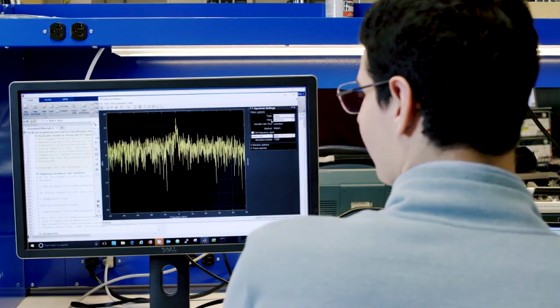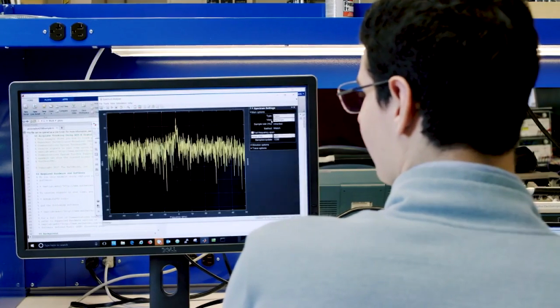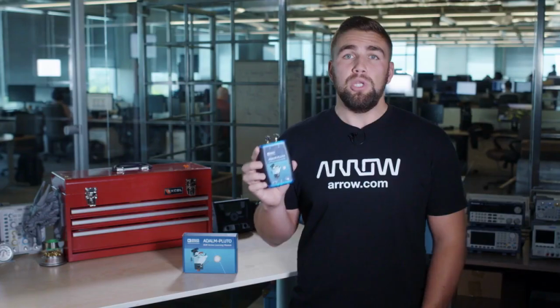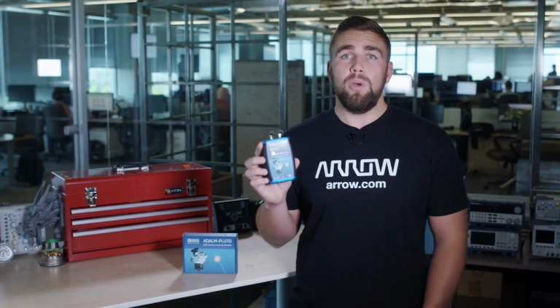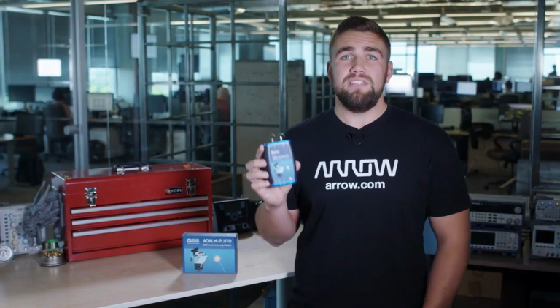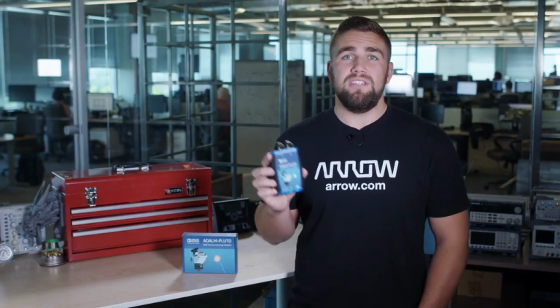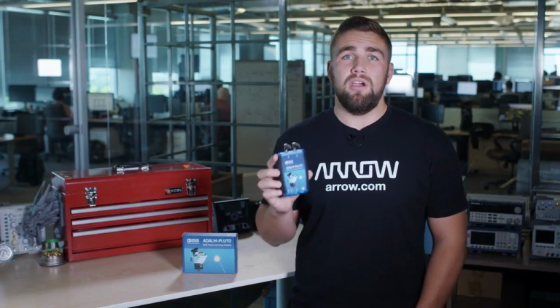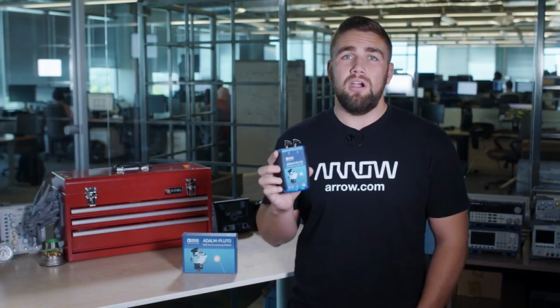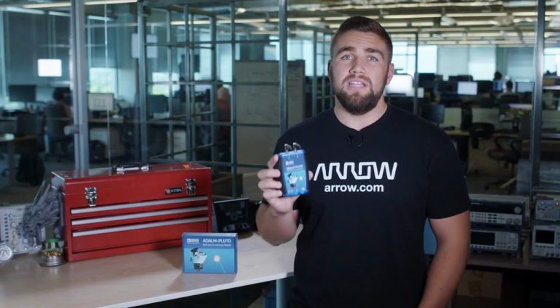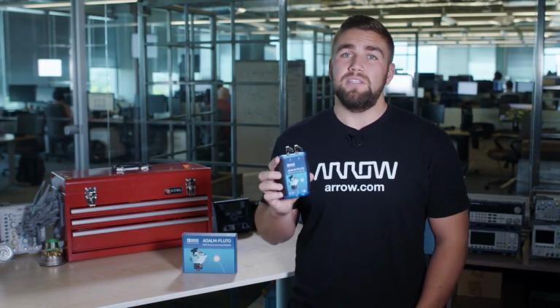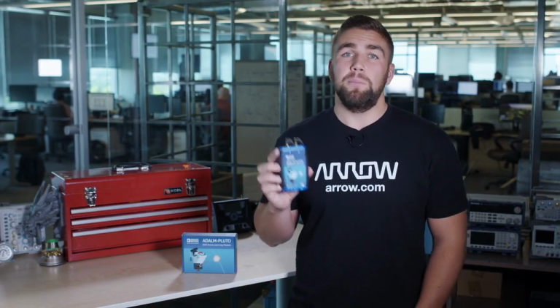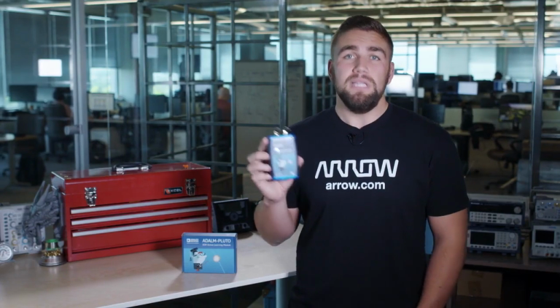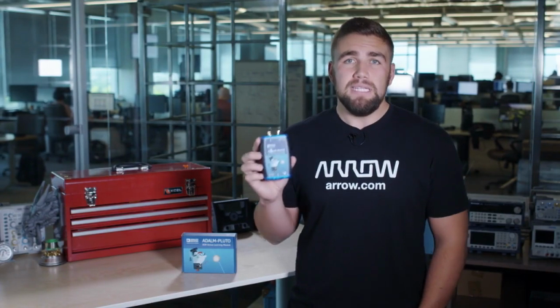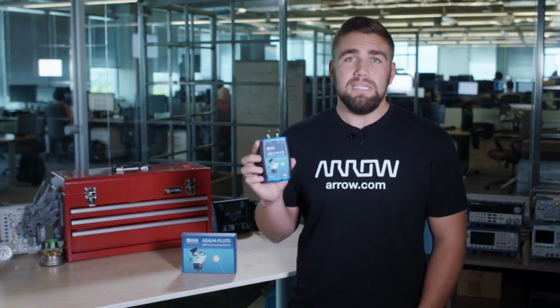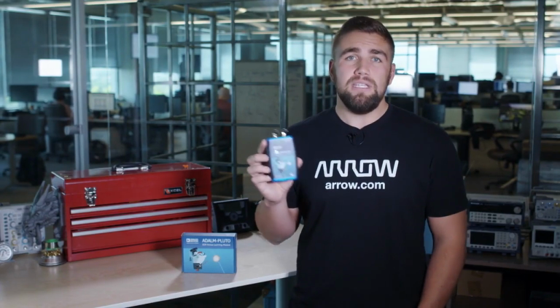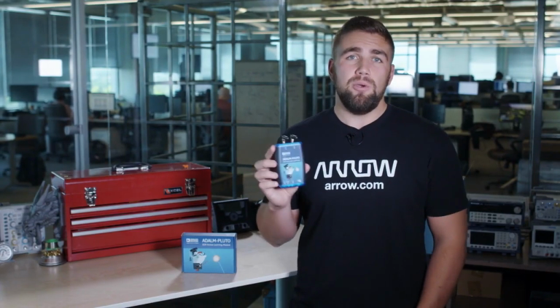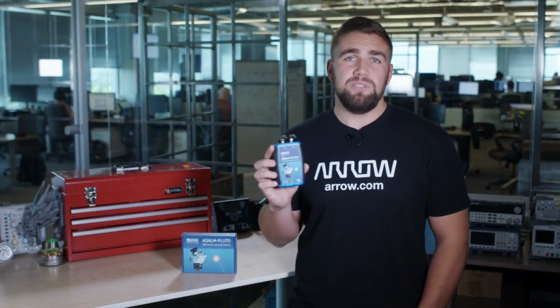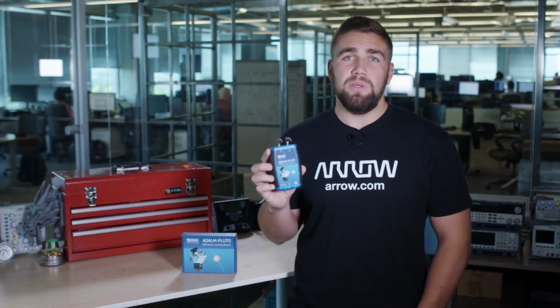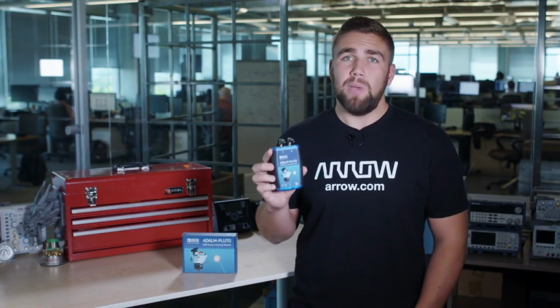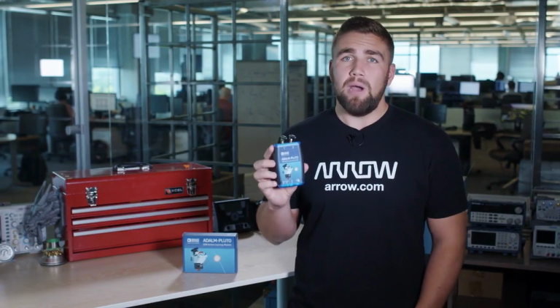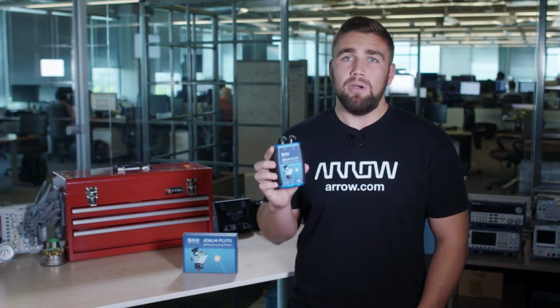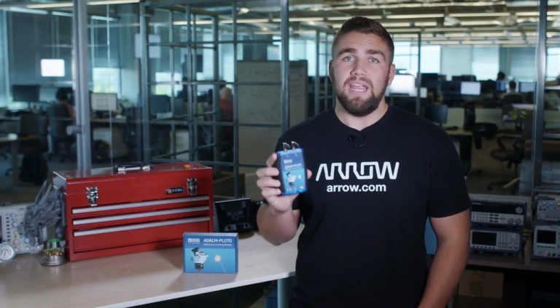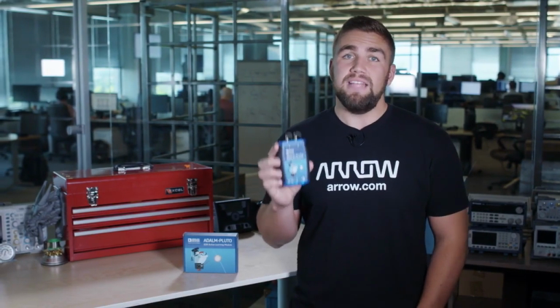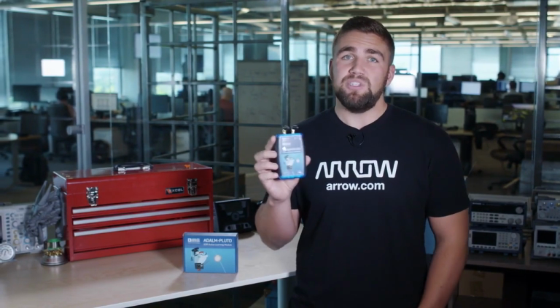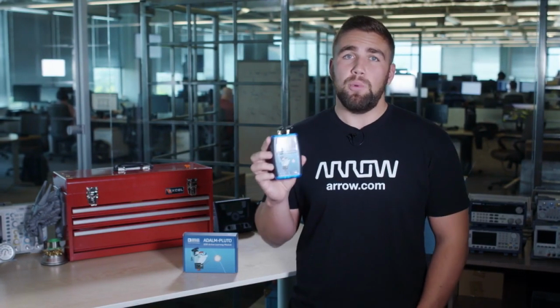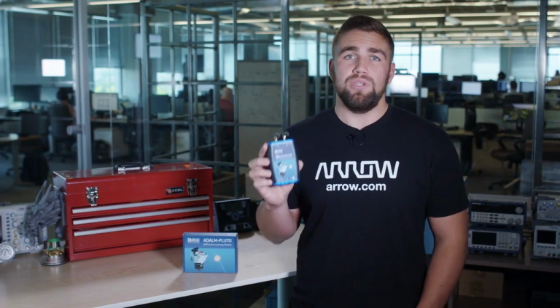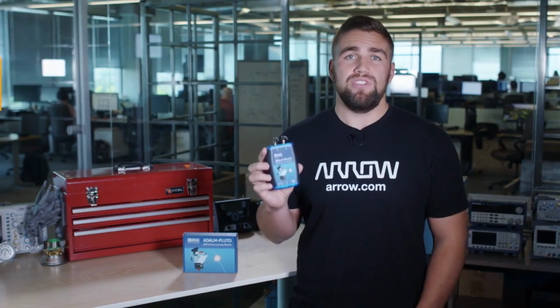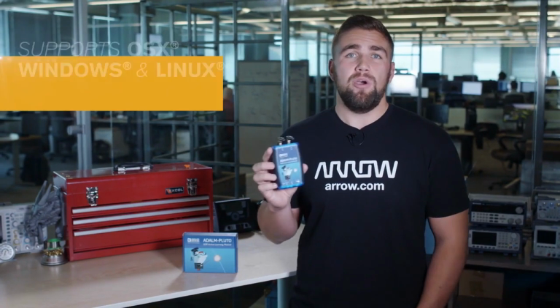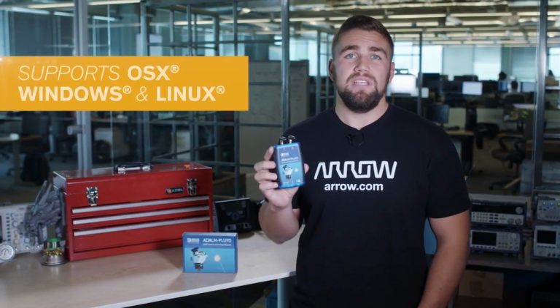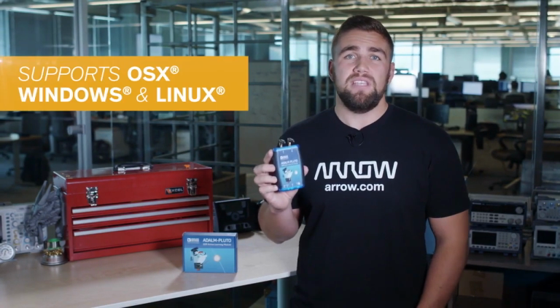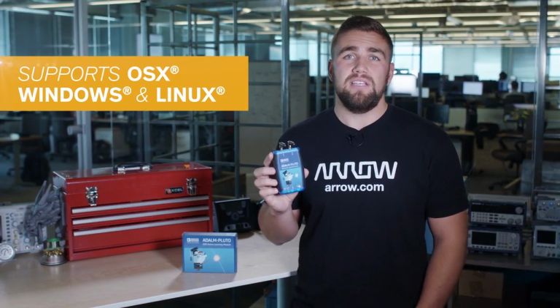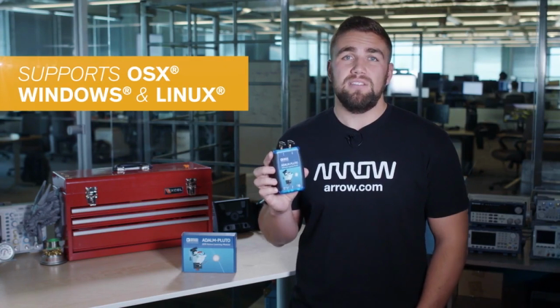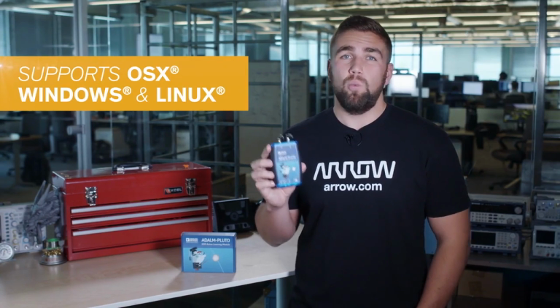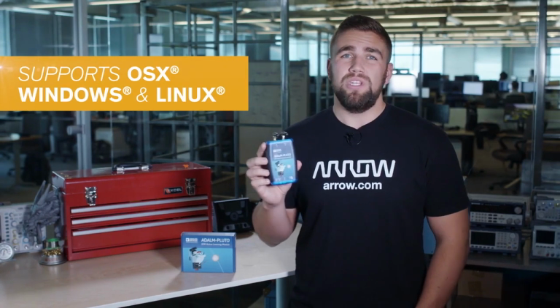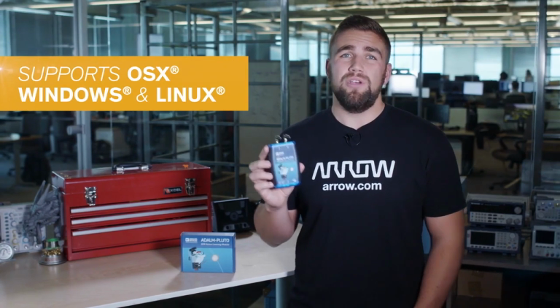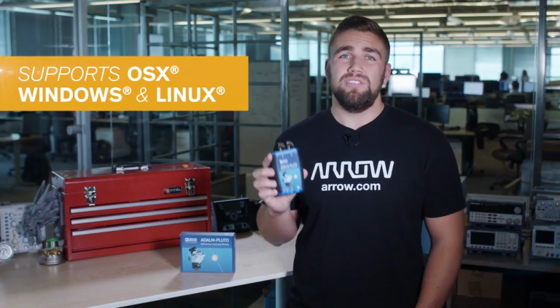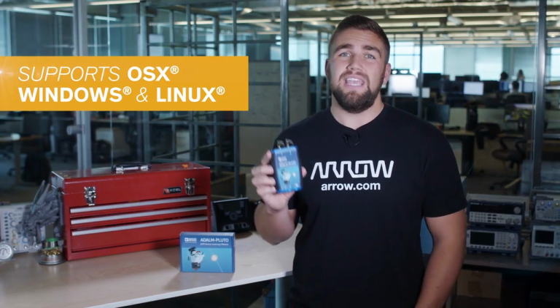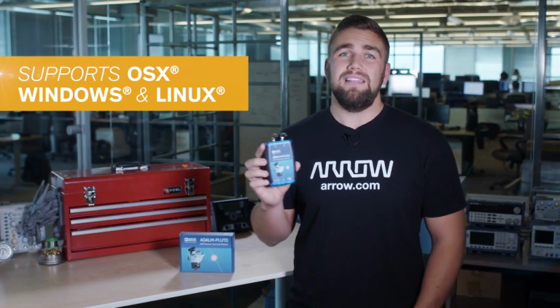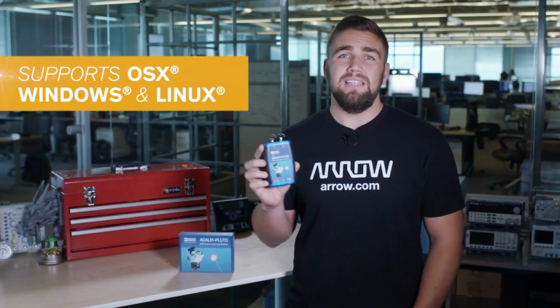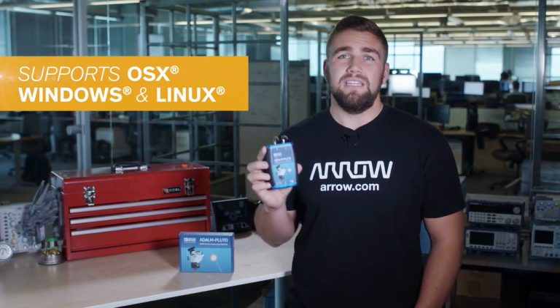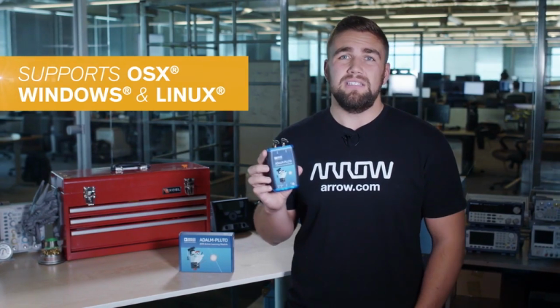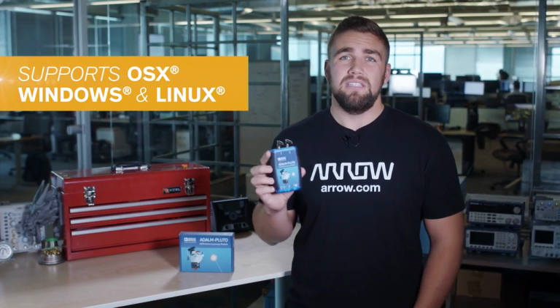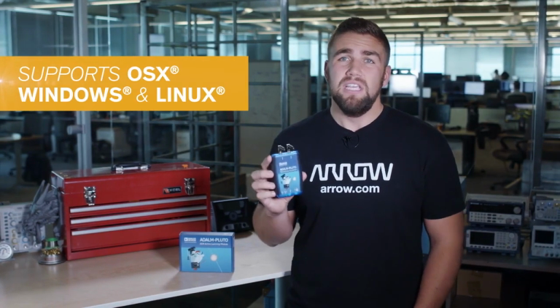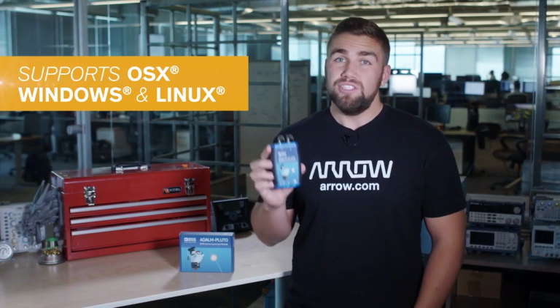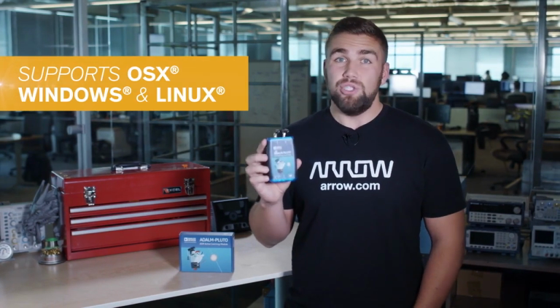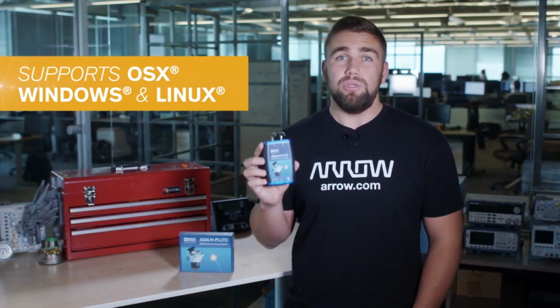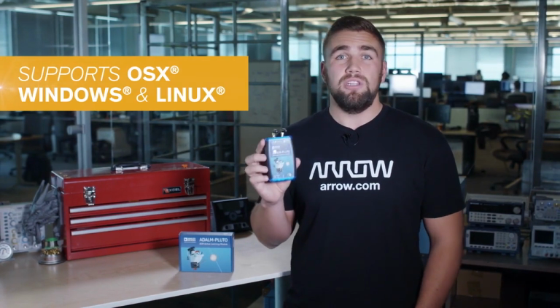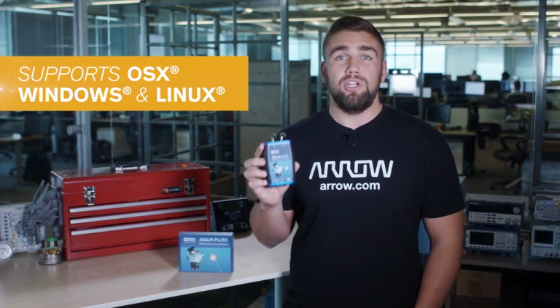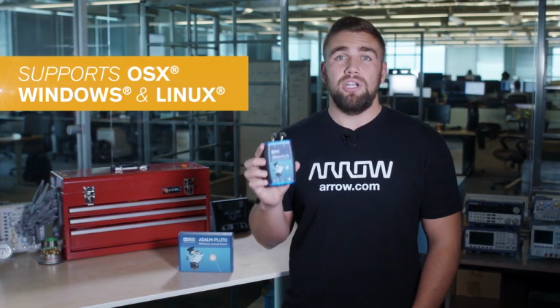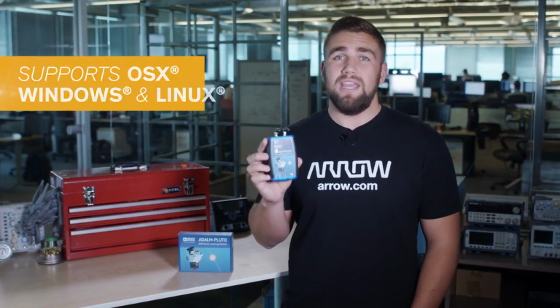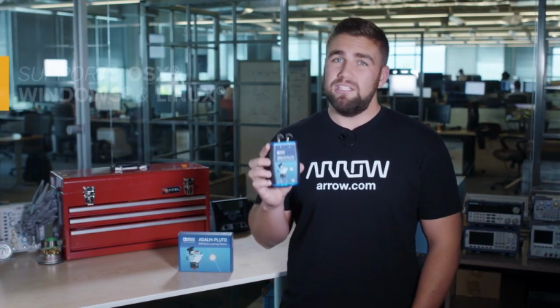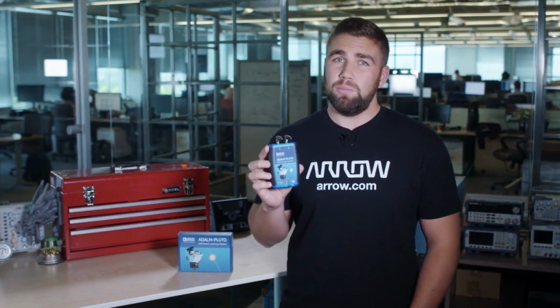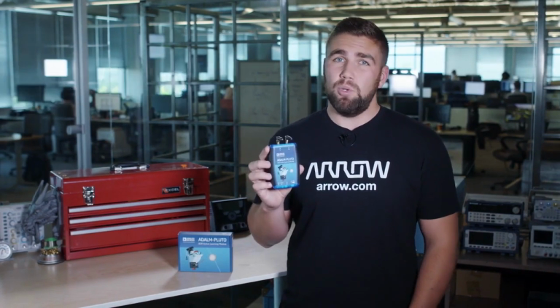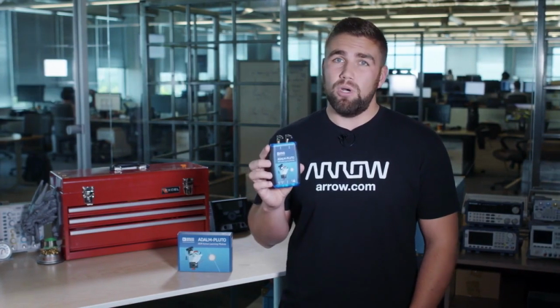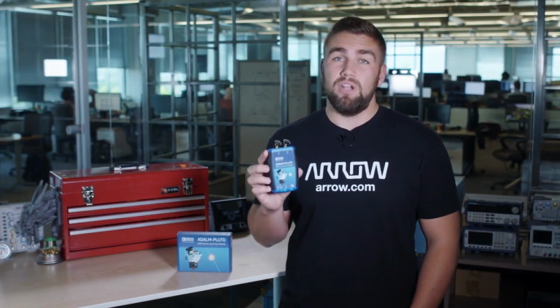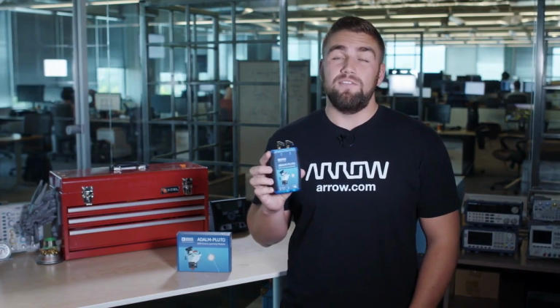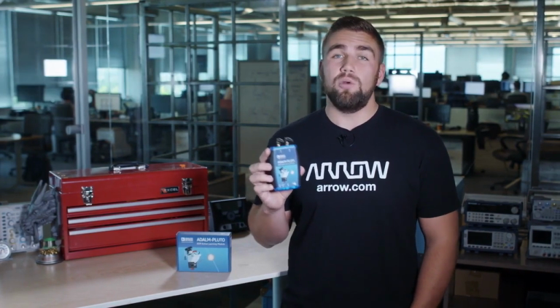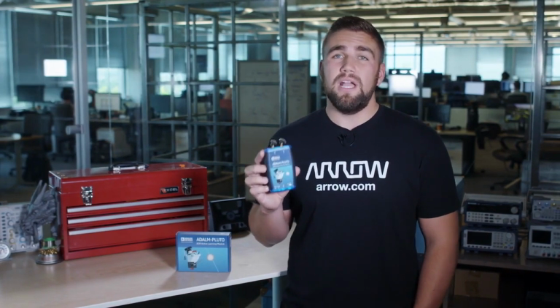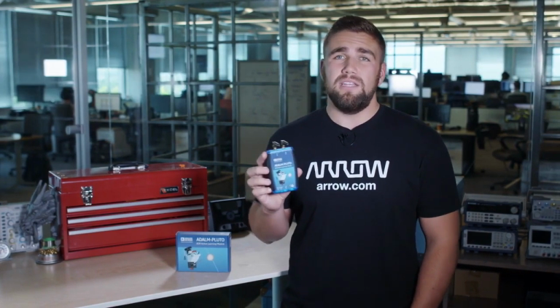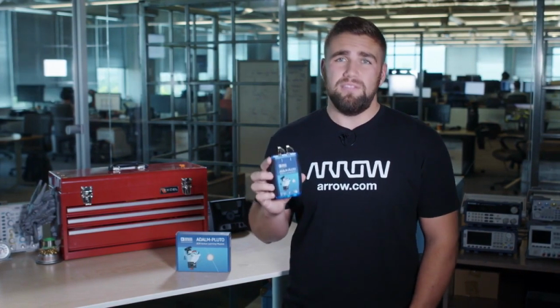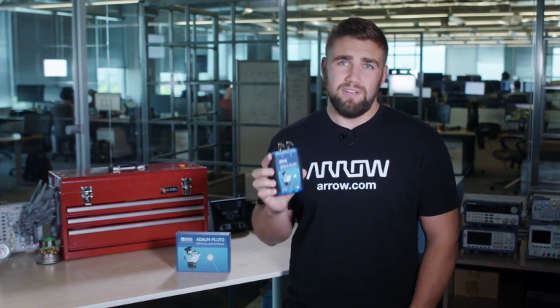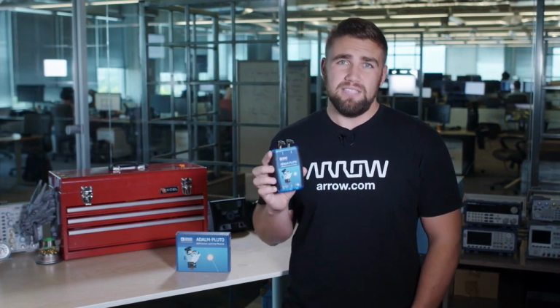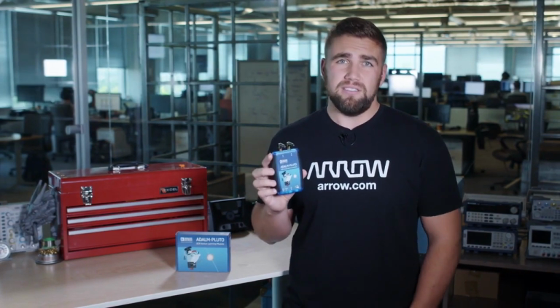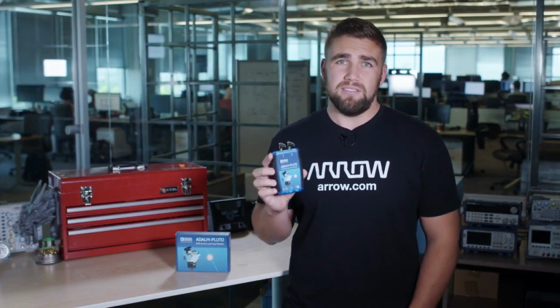The Pluto SDR is completely USB-powered and supports OSX, Windows, and Linux, so you can learn and explore on a variety of devices.